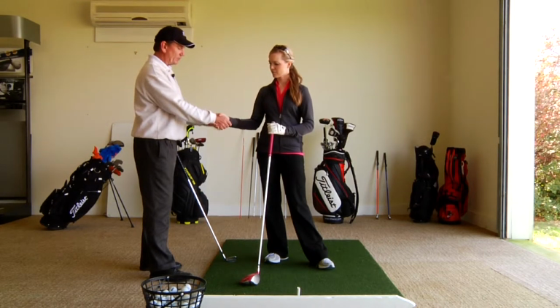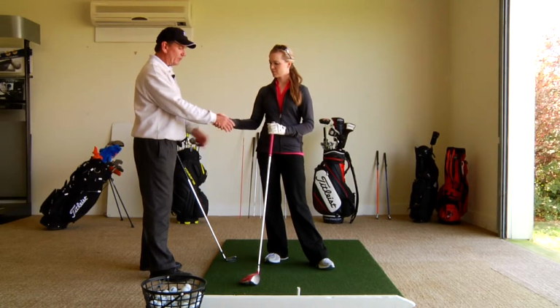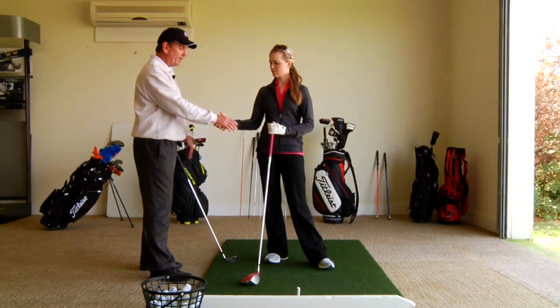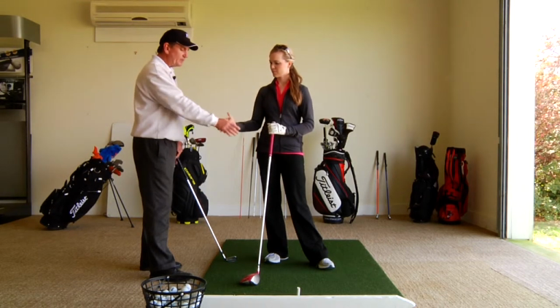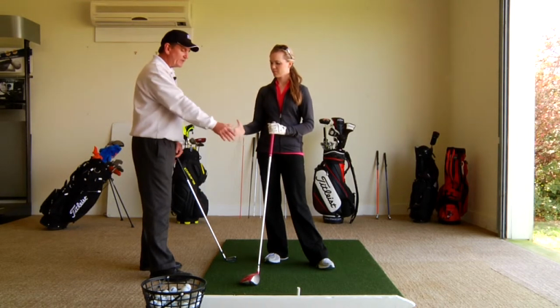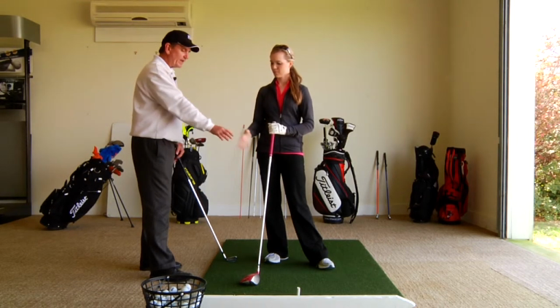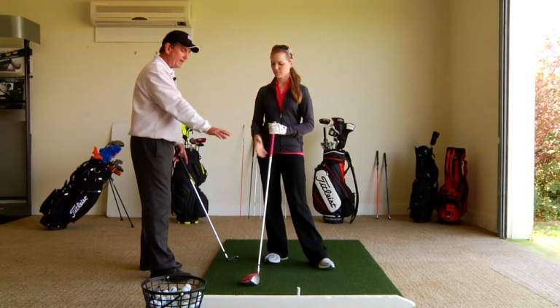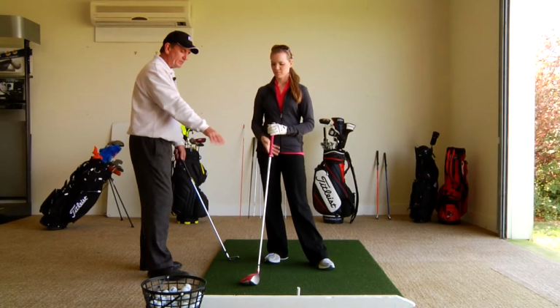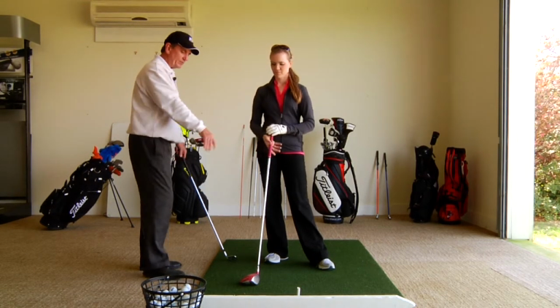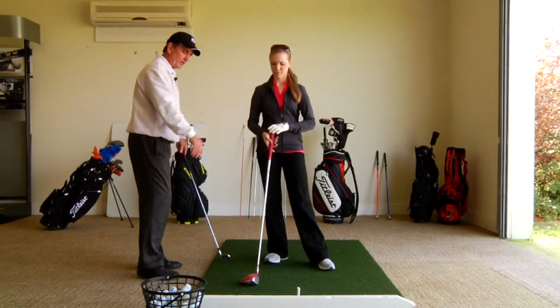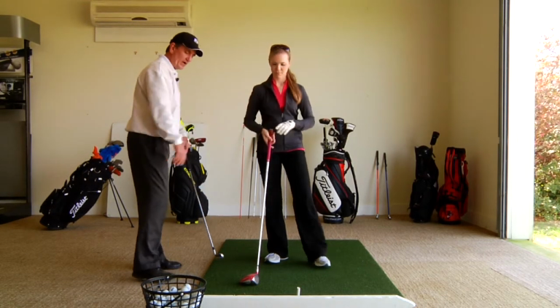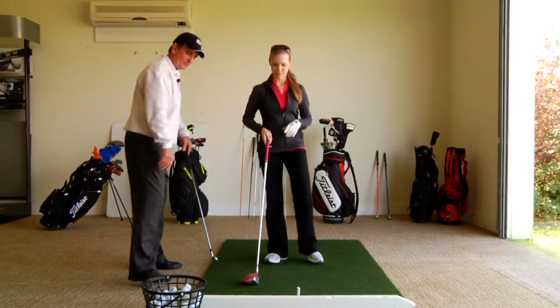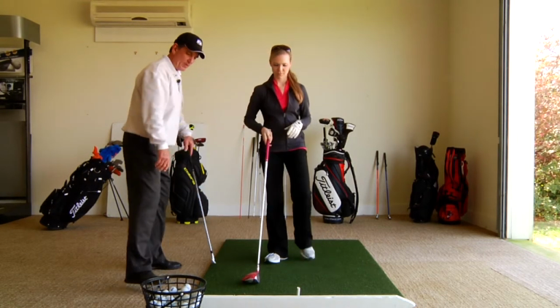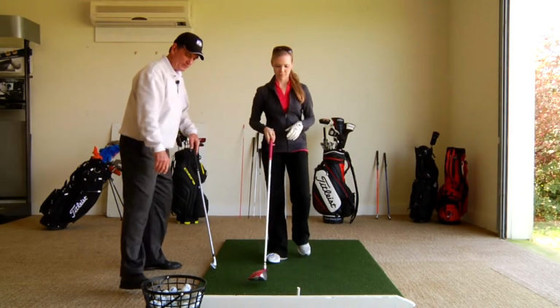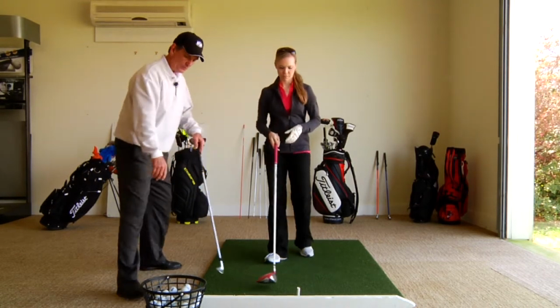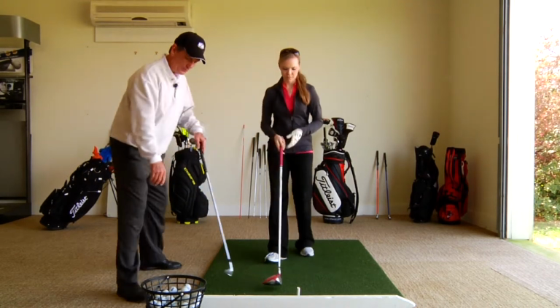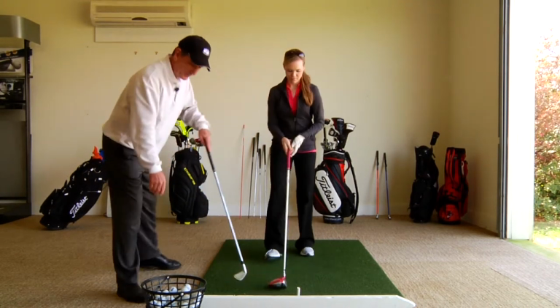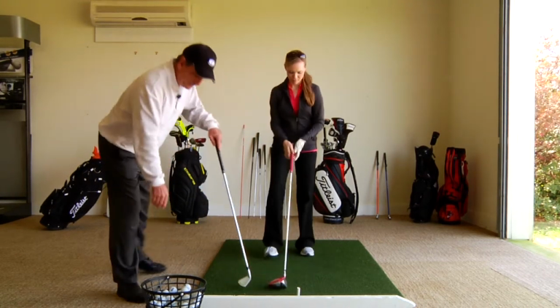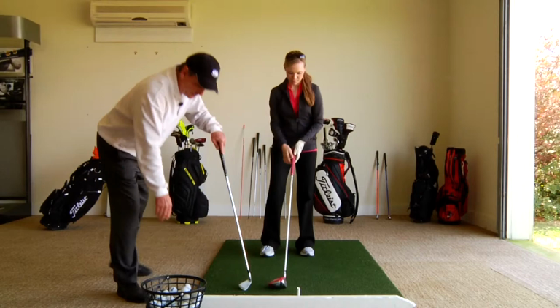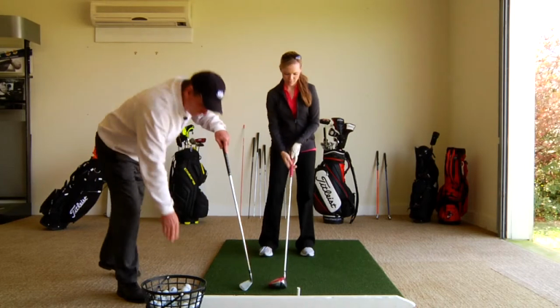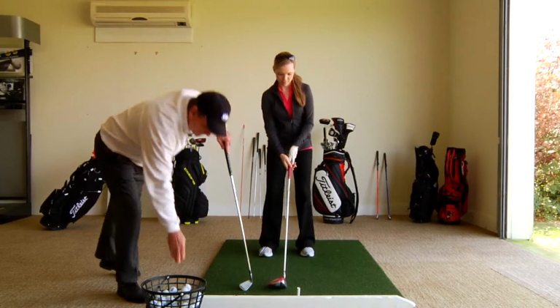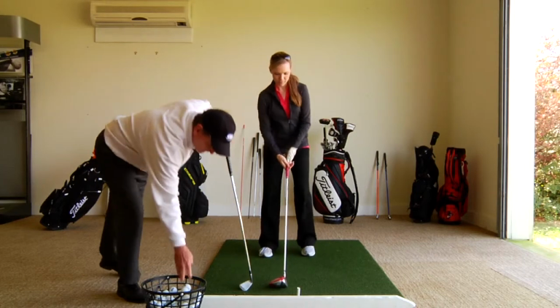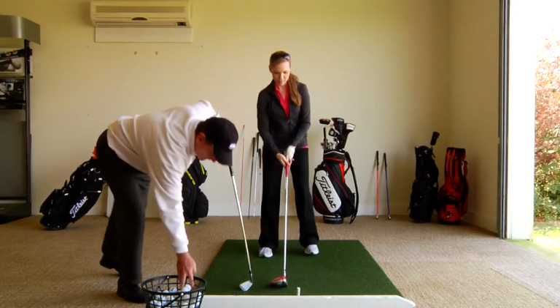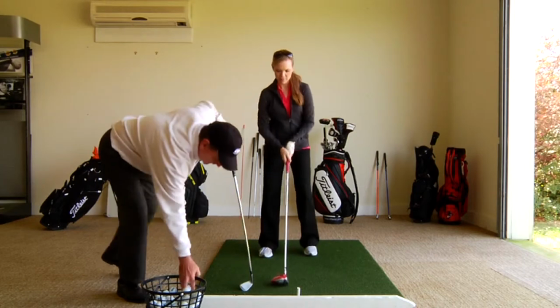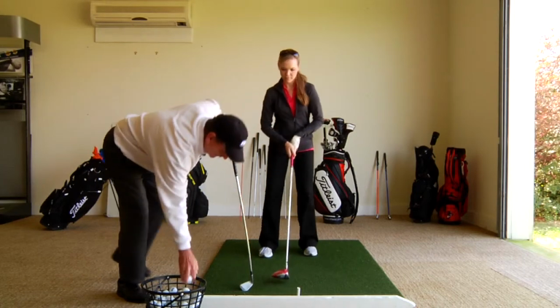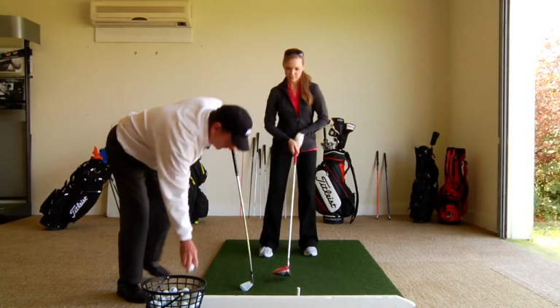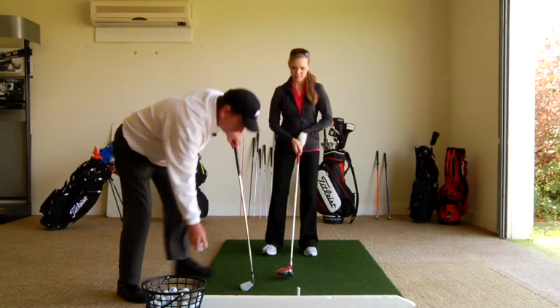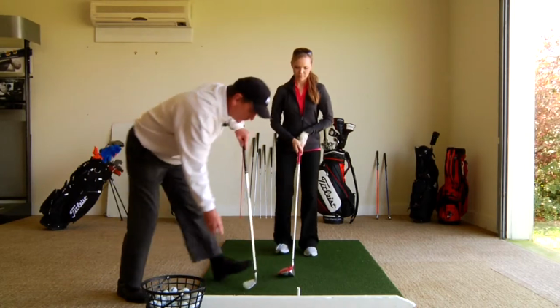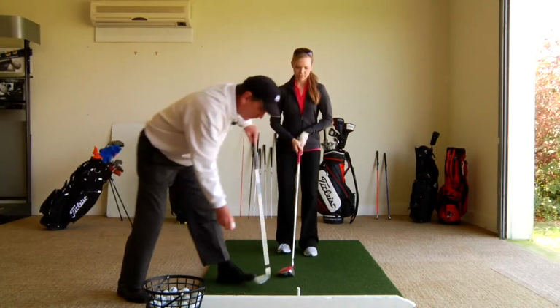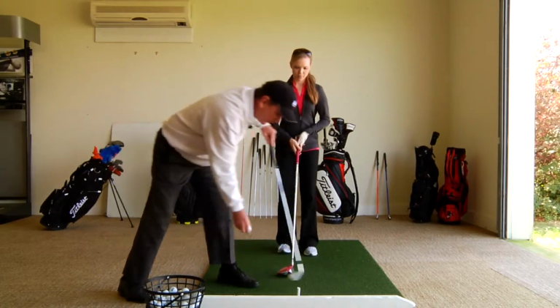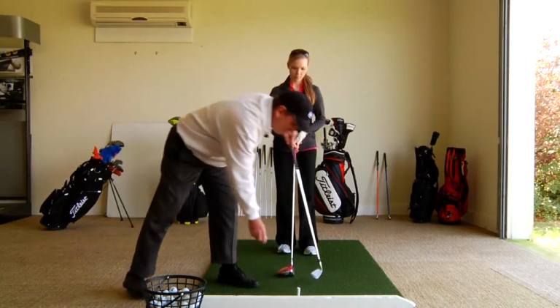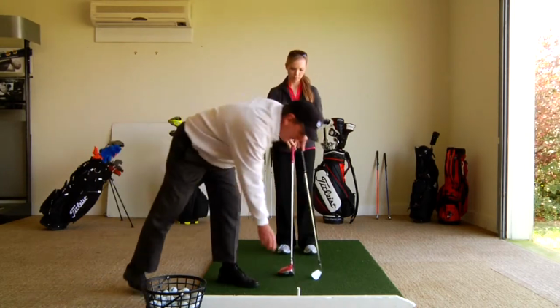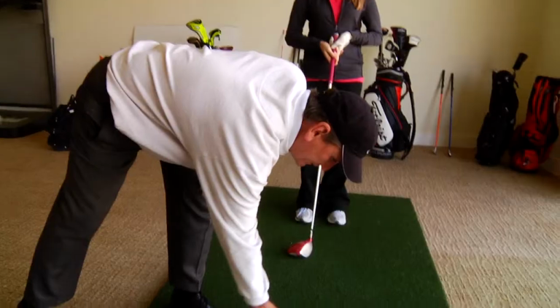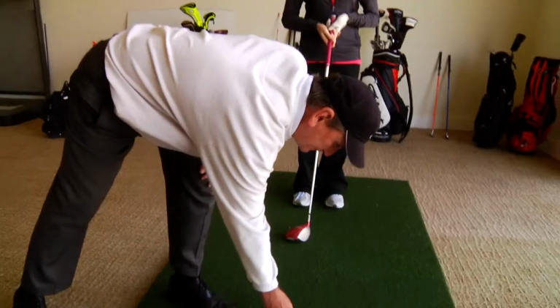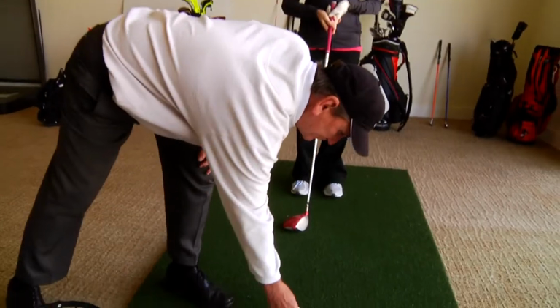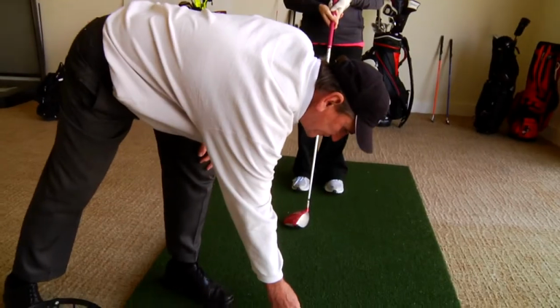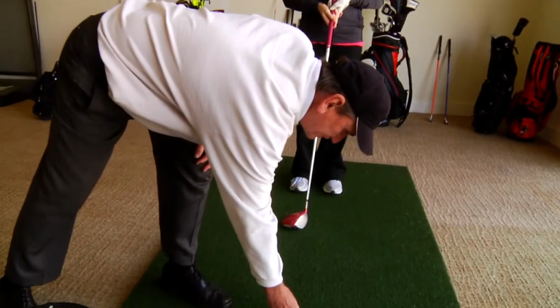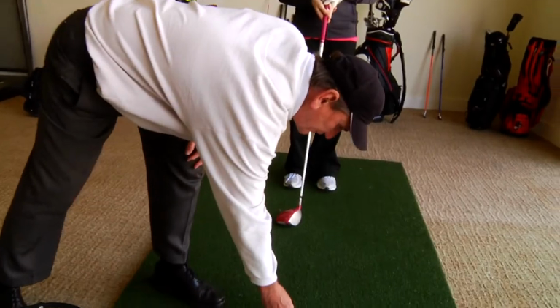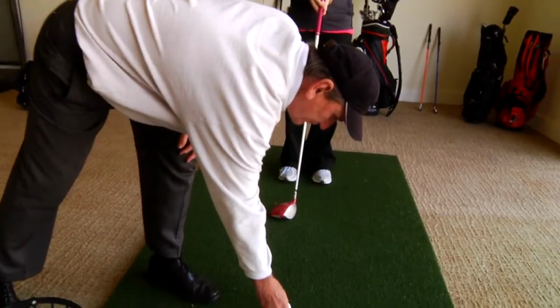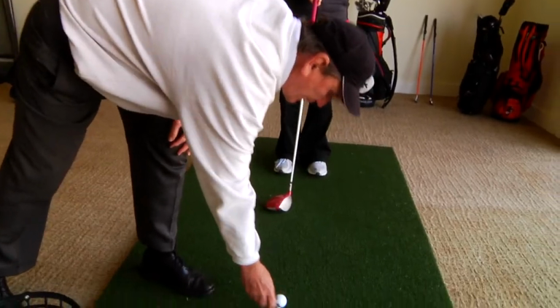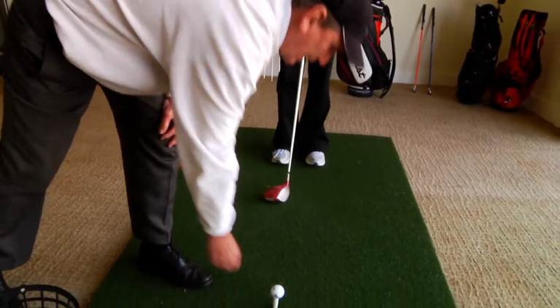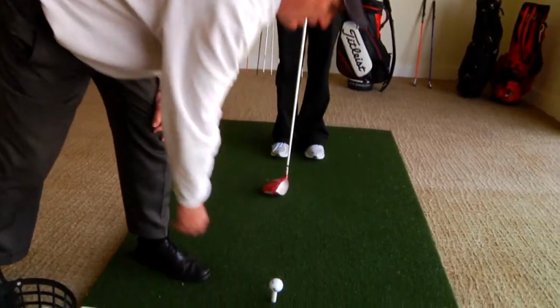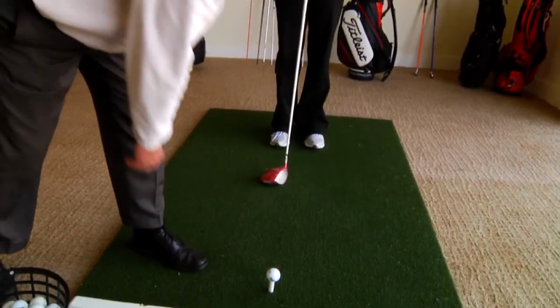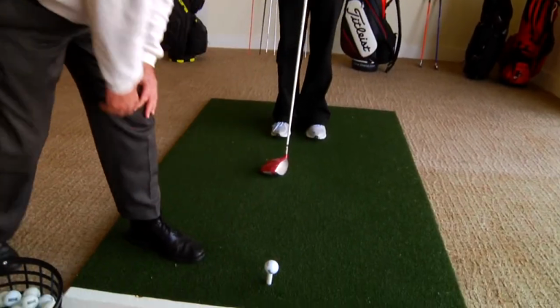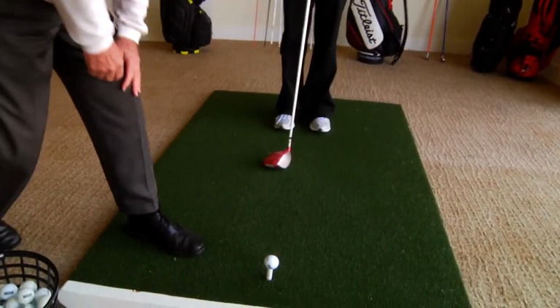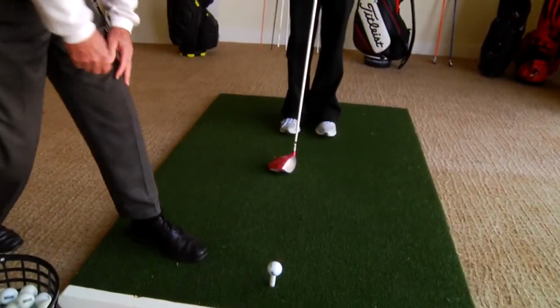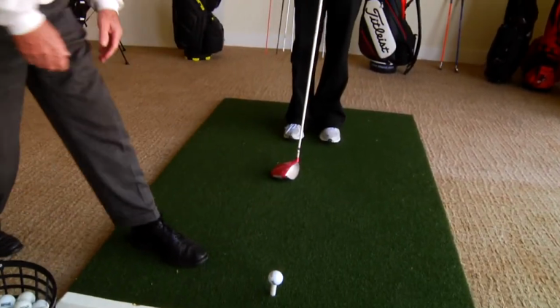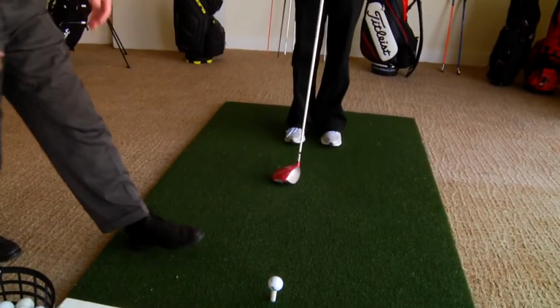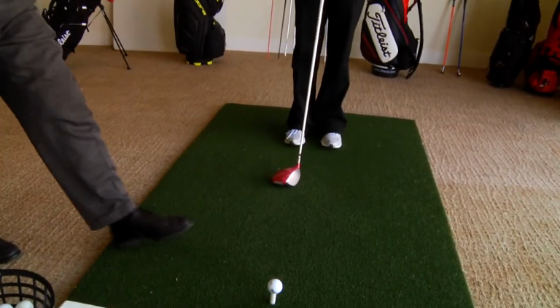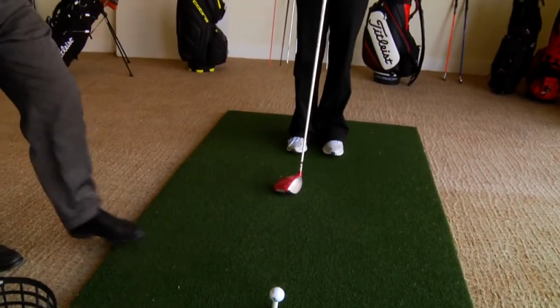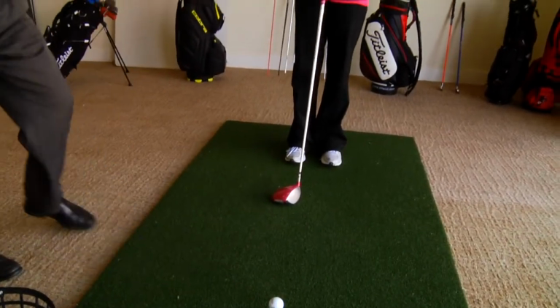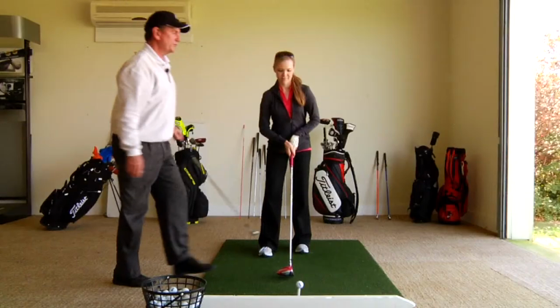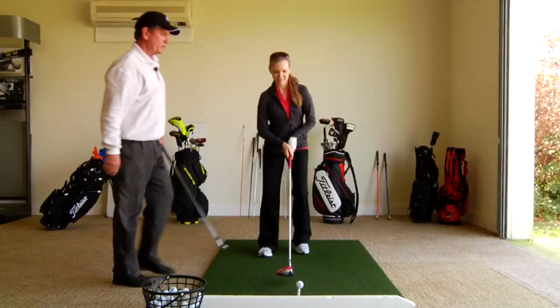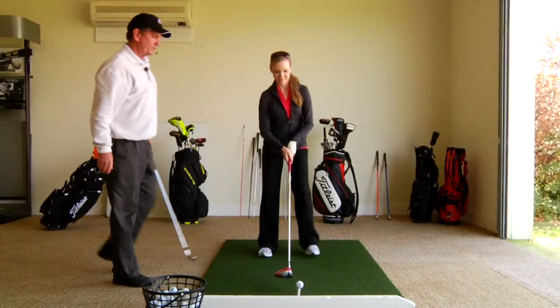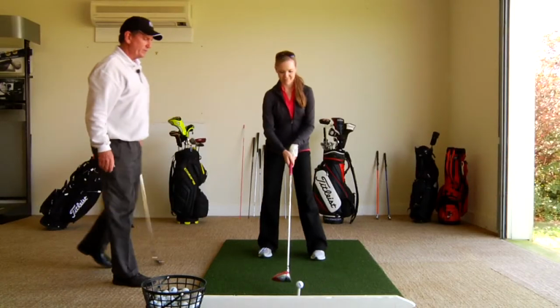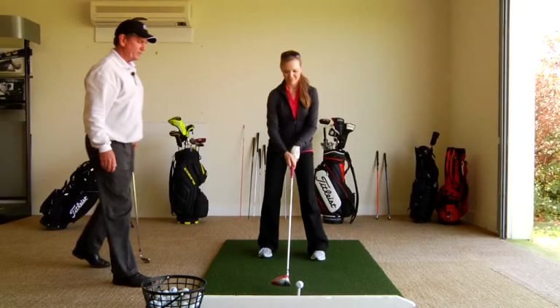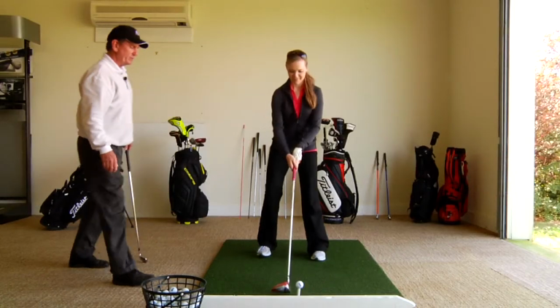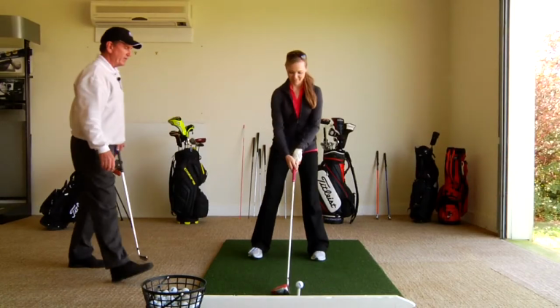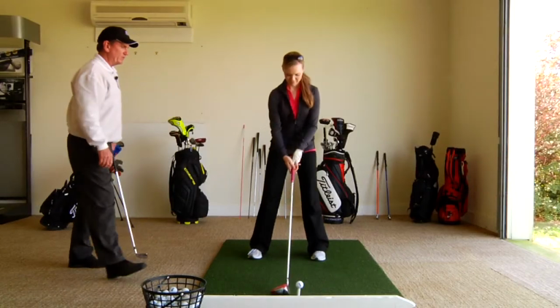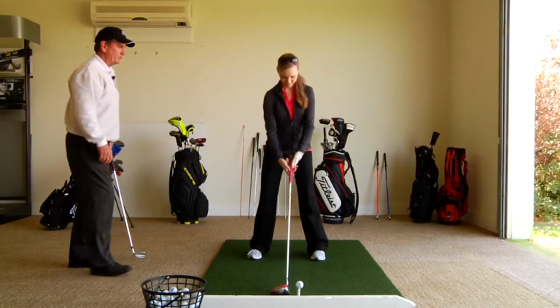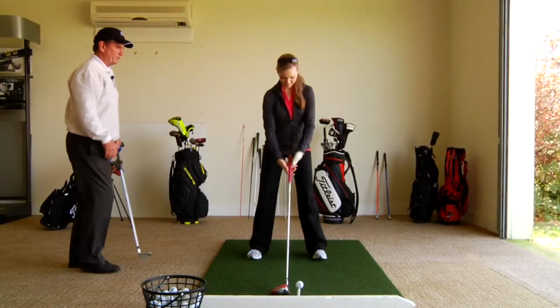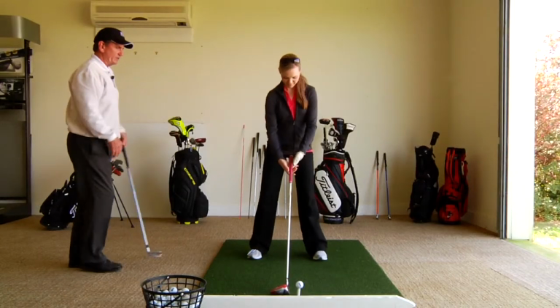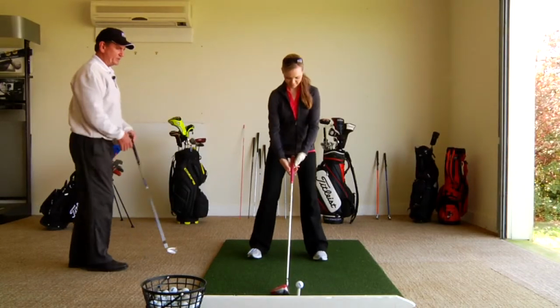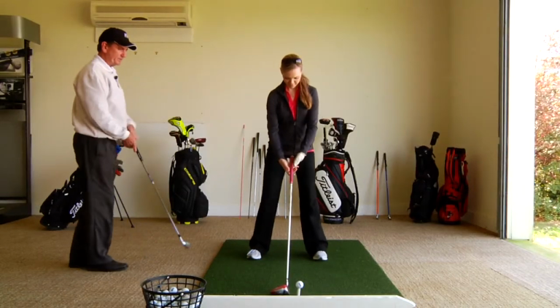Go ahead and set up to a golf ball for me, and let's just talk about the grip pressure and the arm pressure just at the address position.